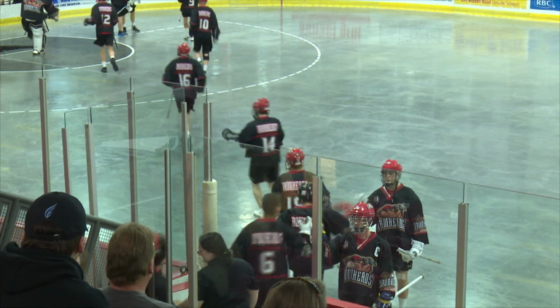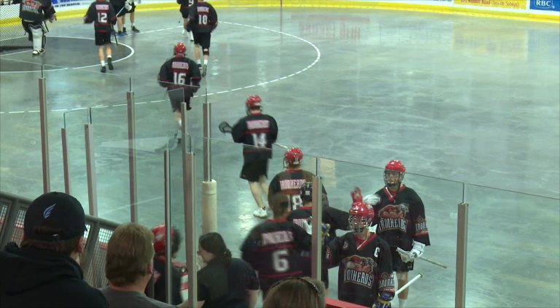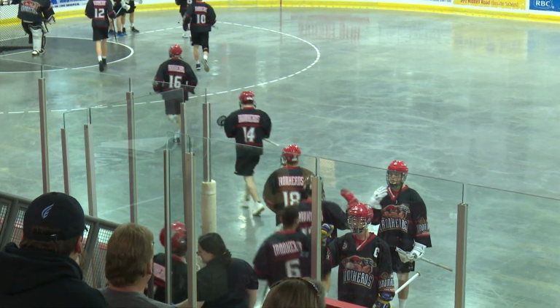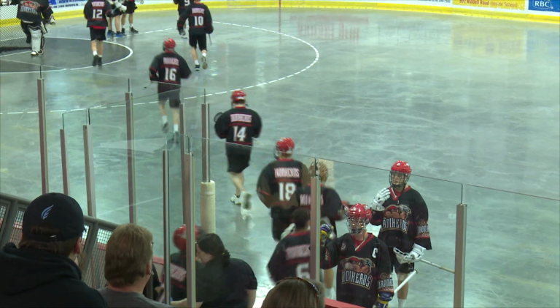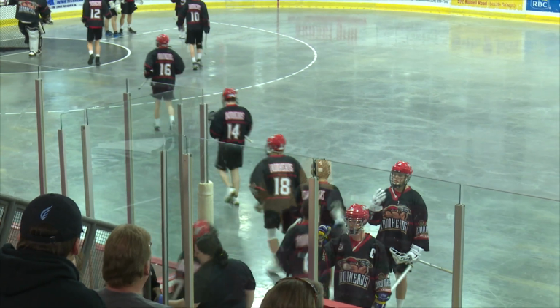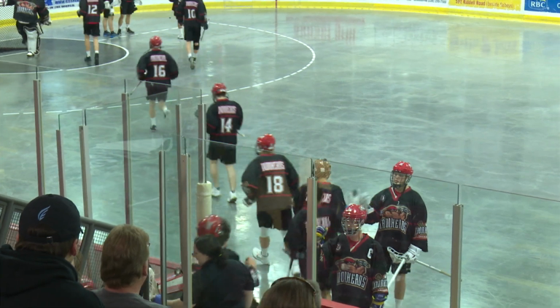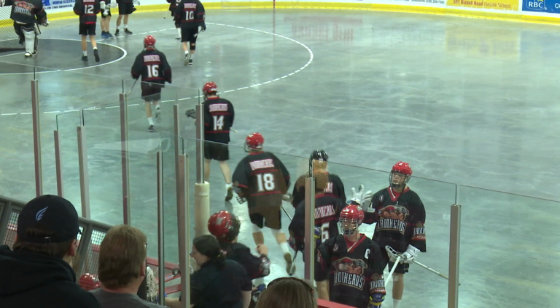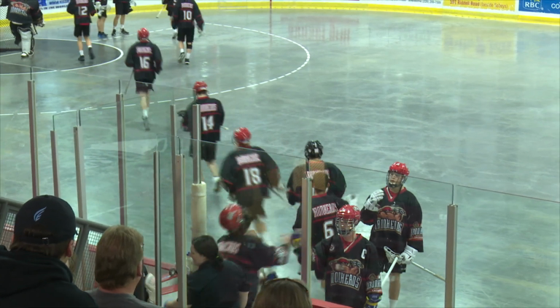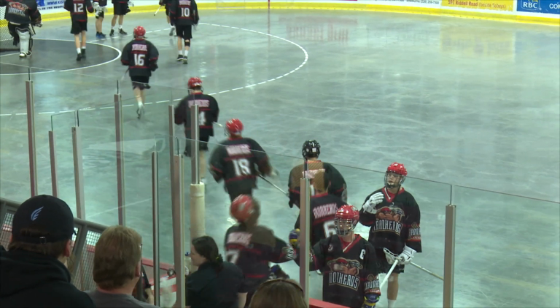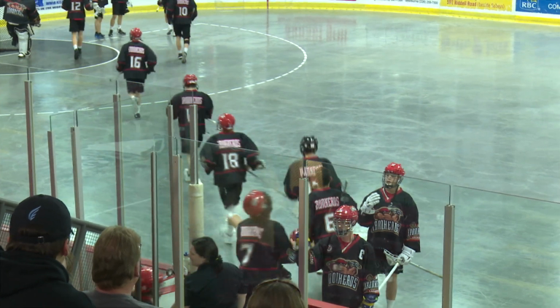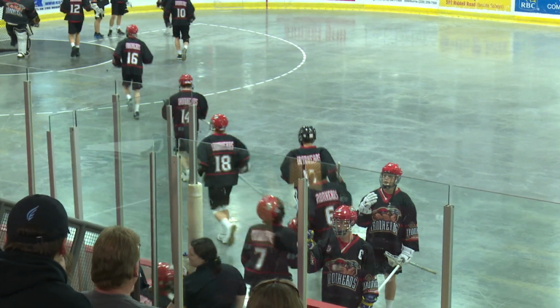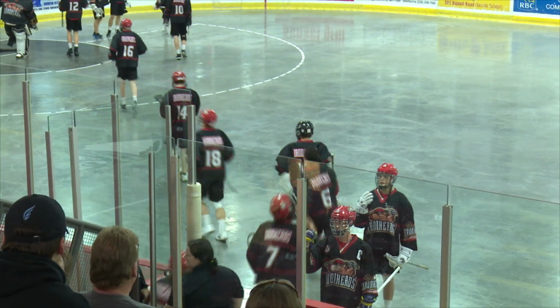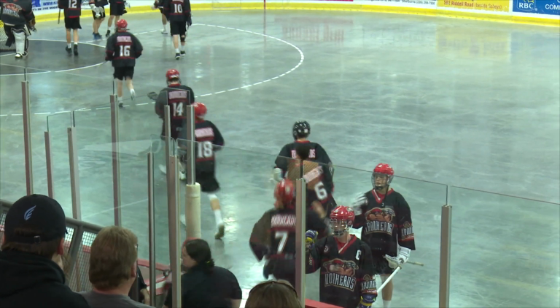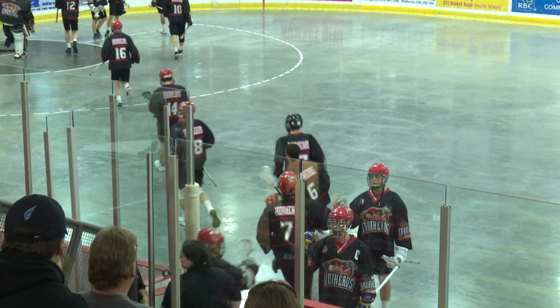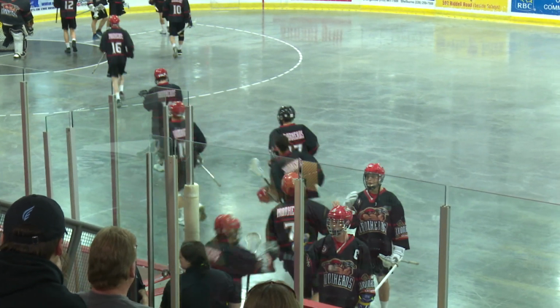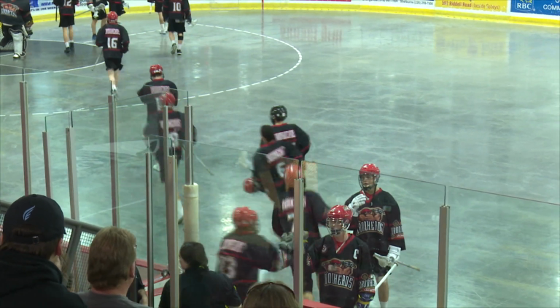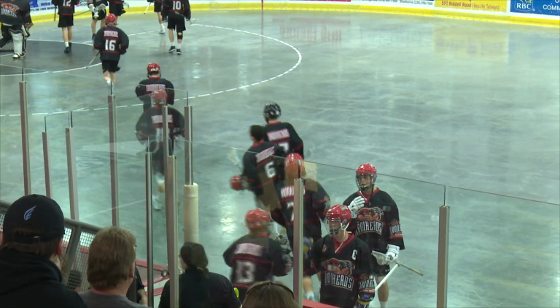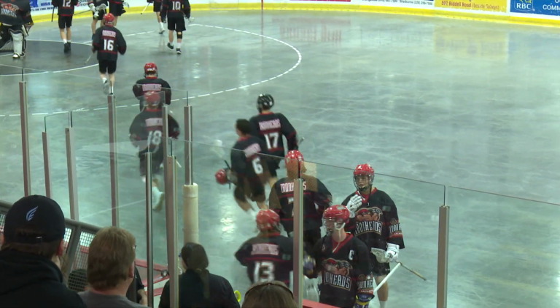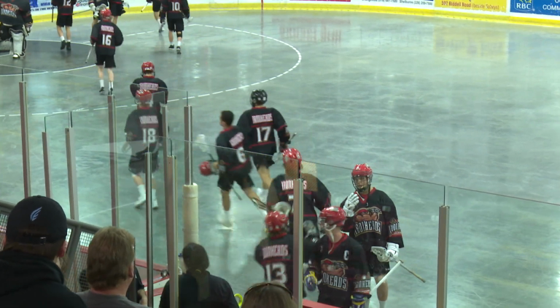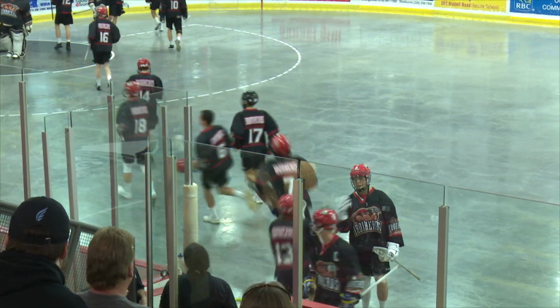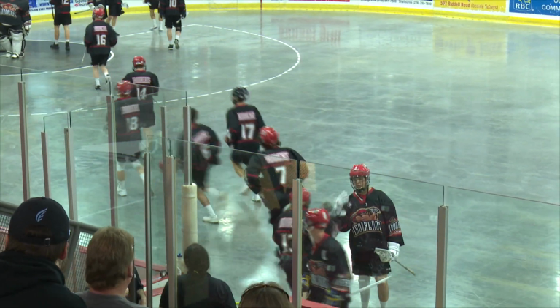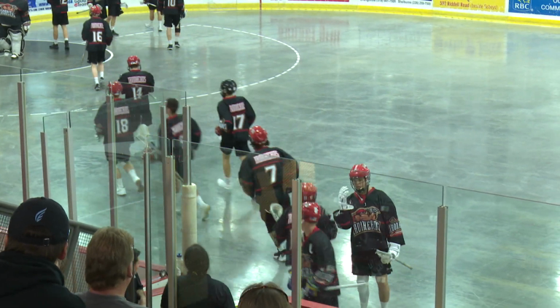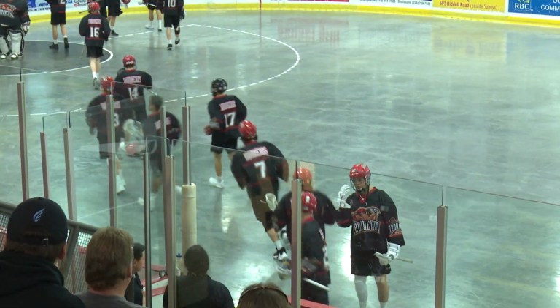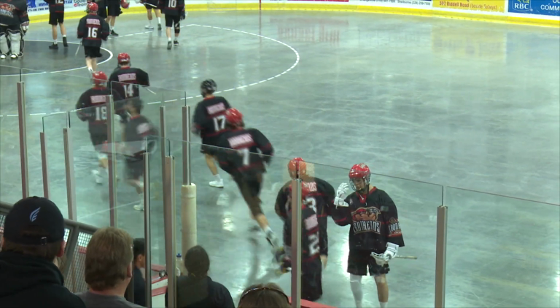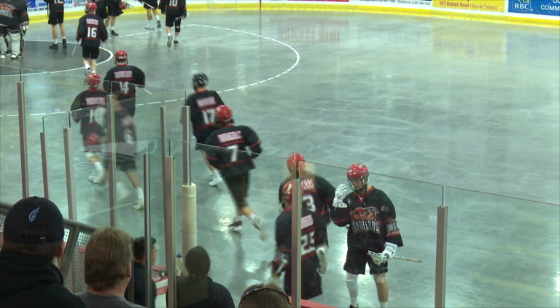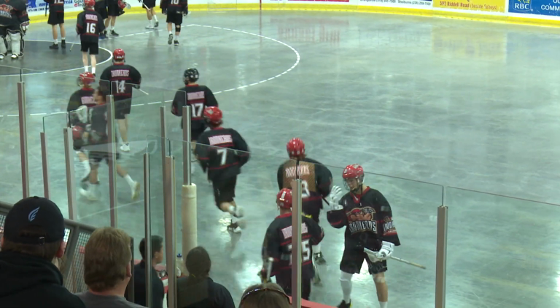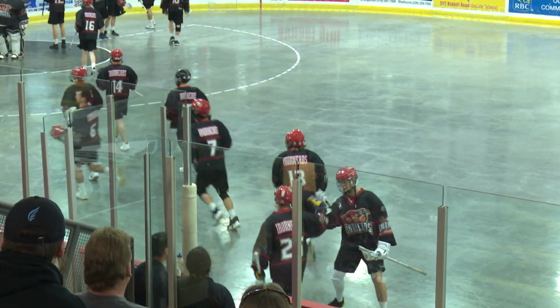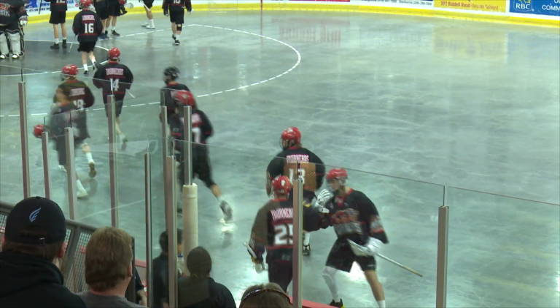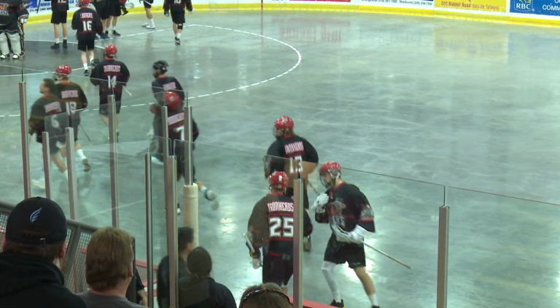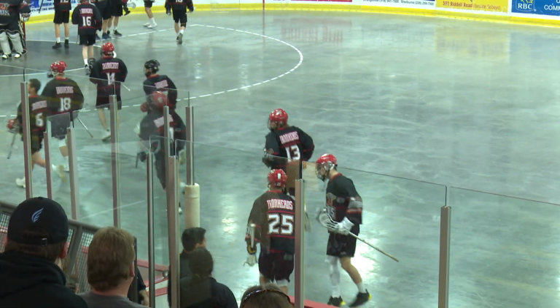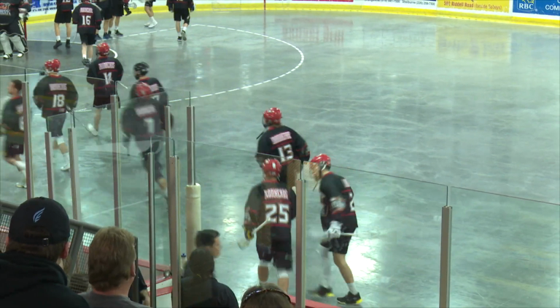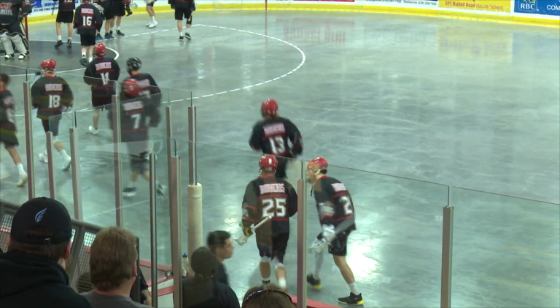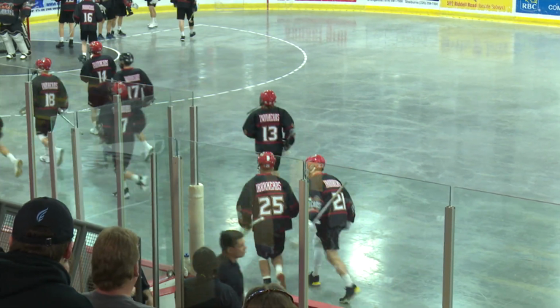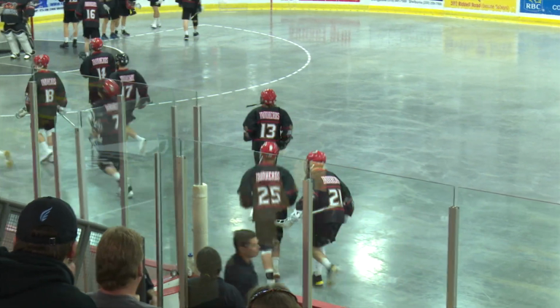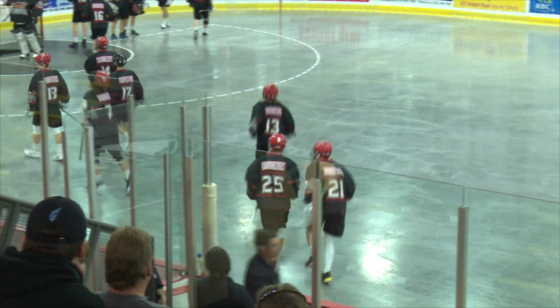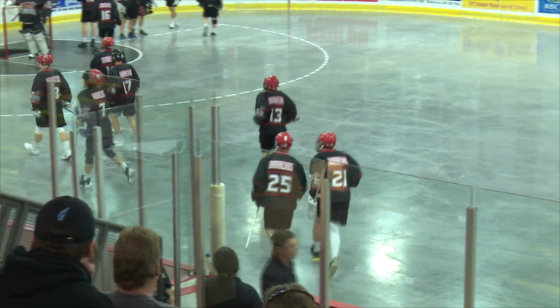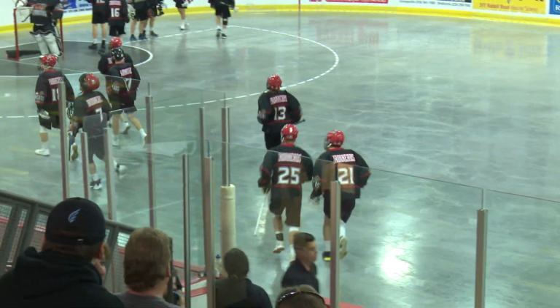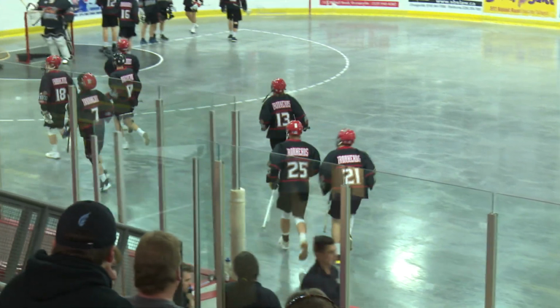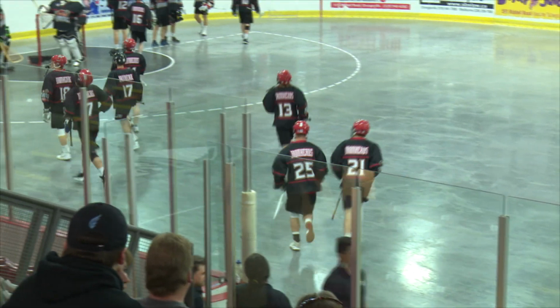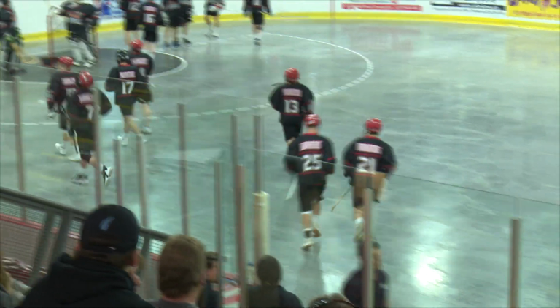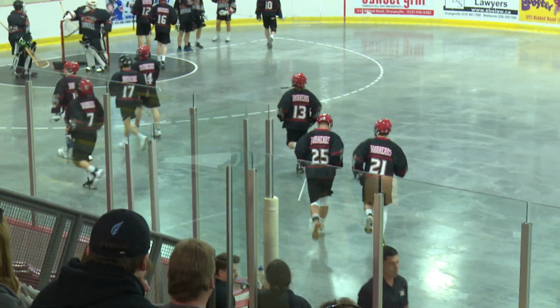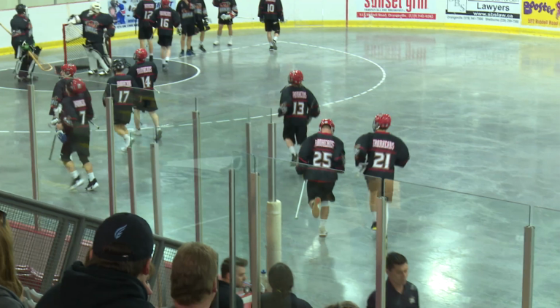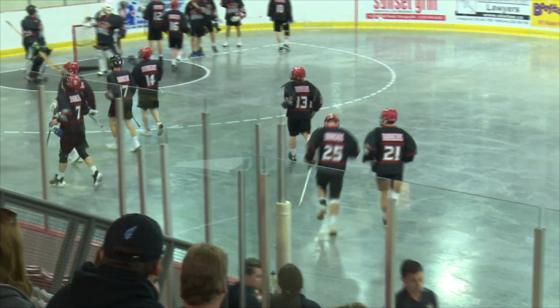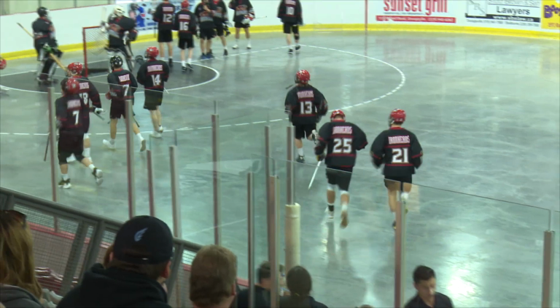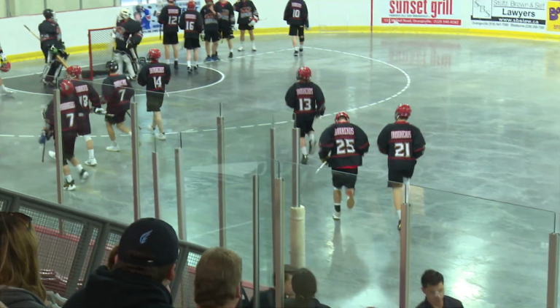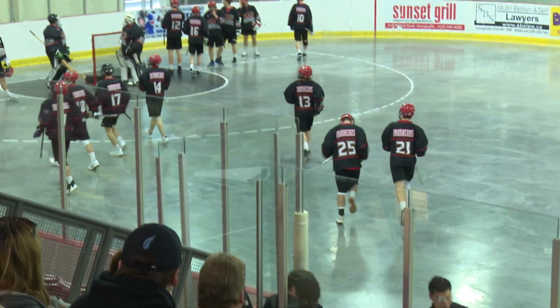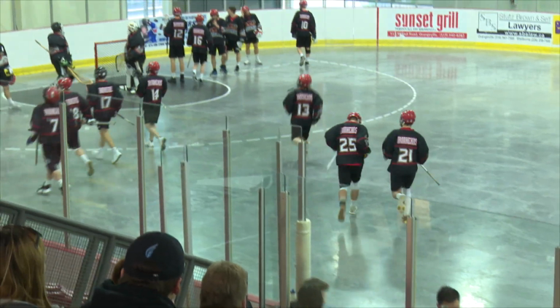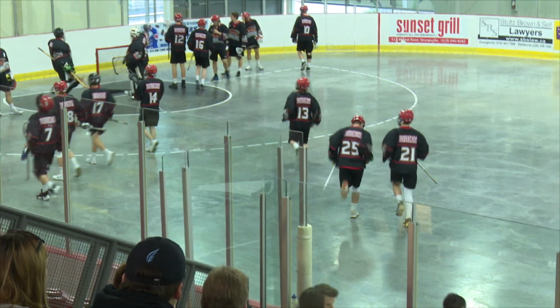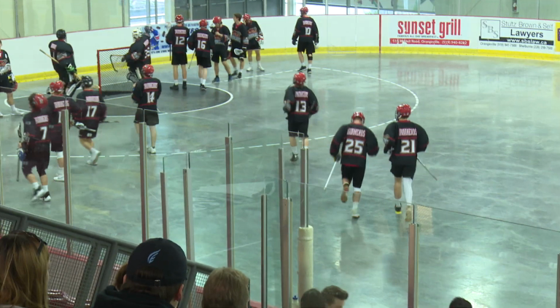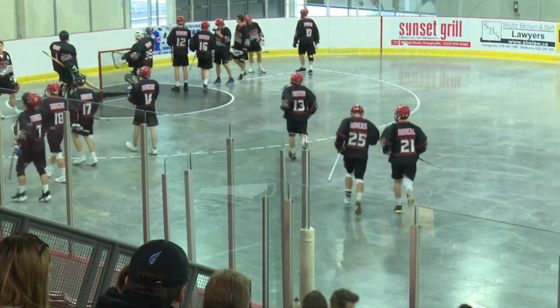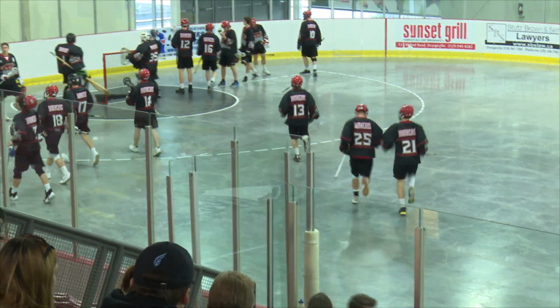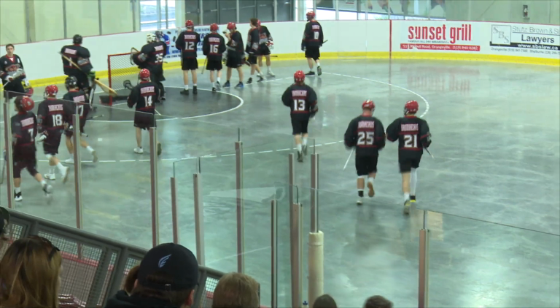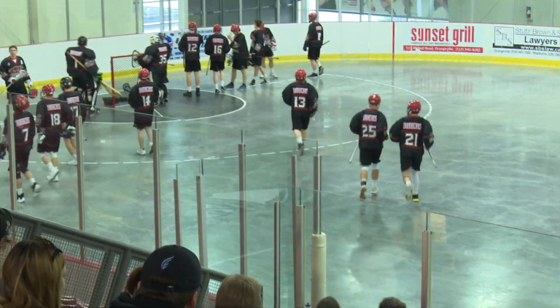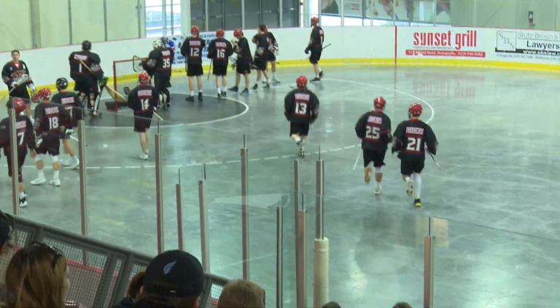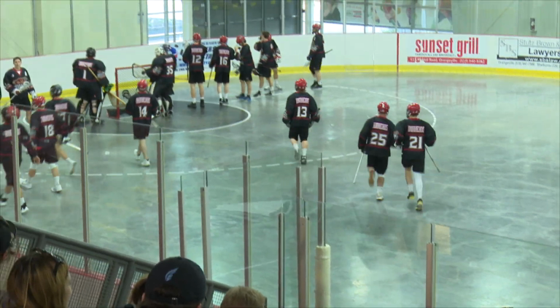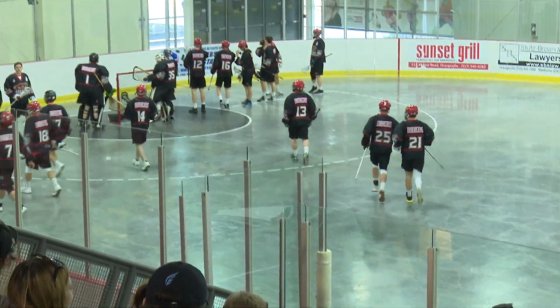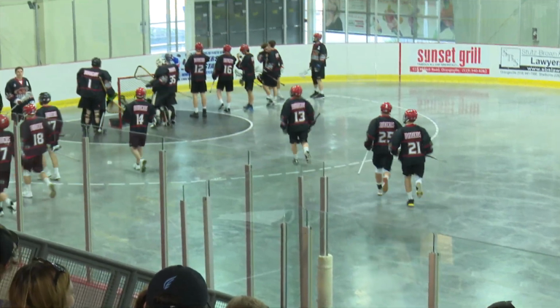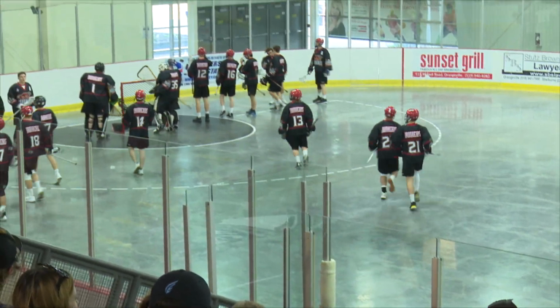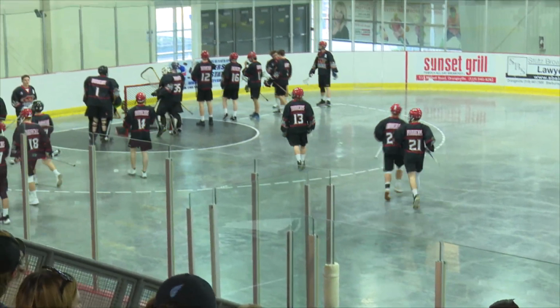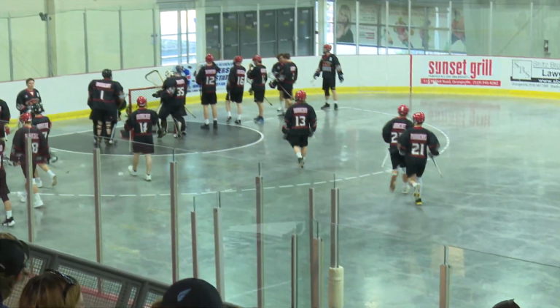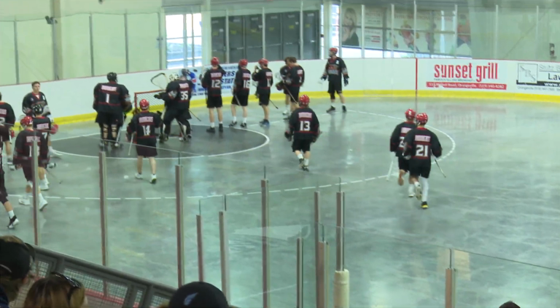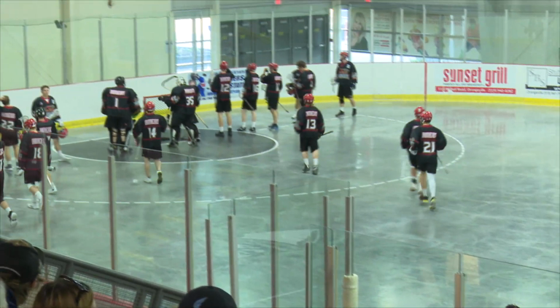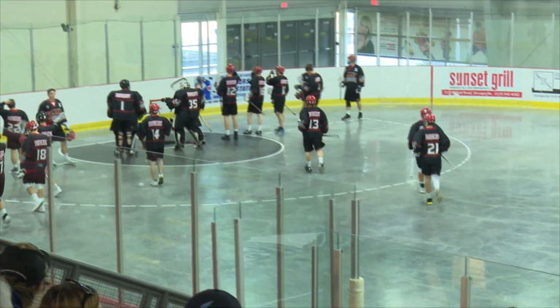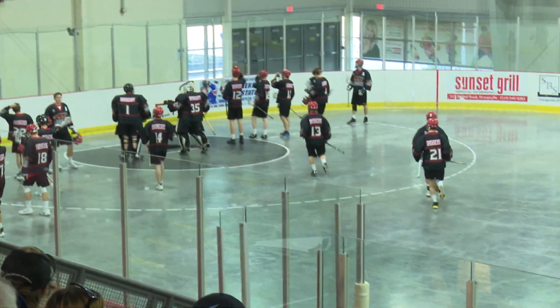Your West Durham Ironheads on the road in Orangeville for a matchup with potential playoff seeding implications versus the Northmen.